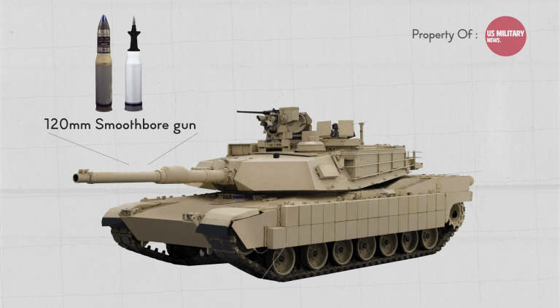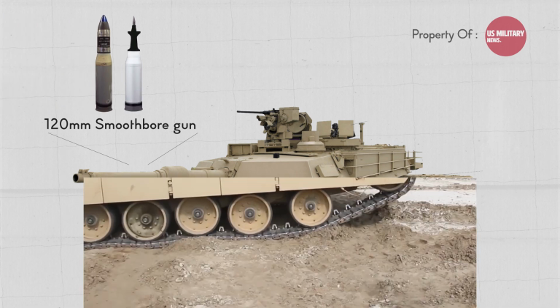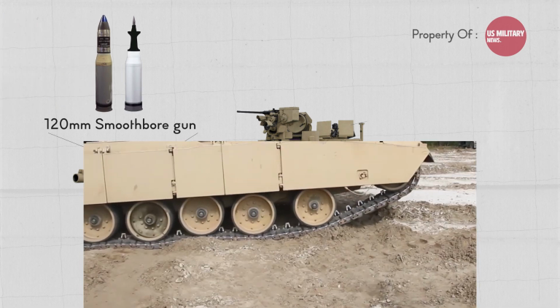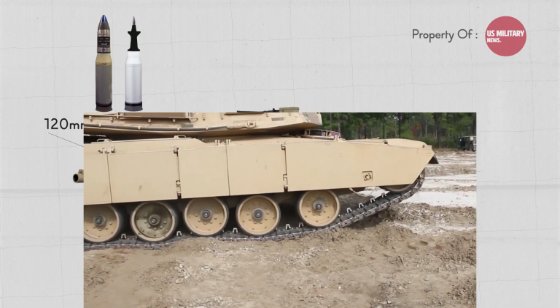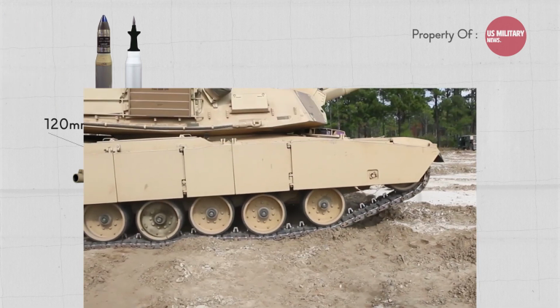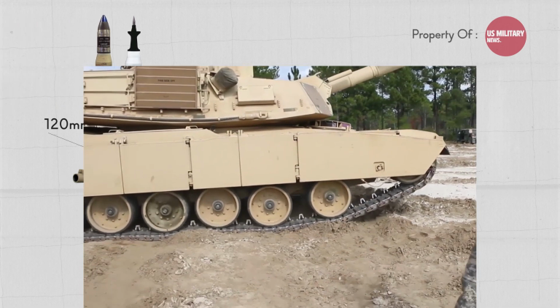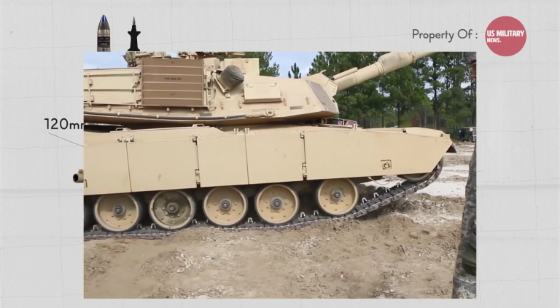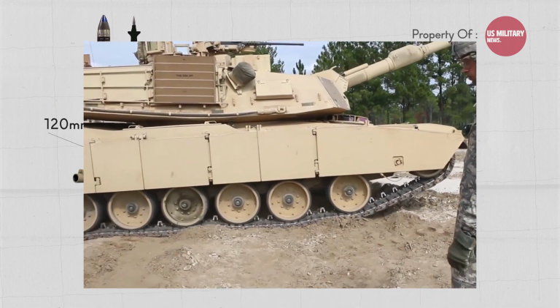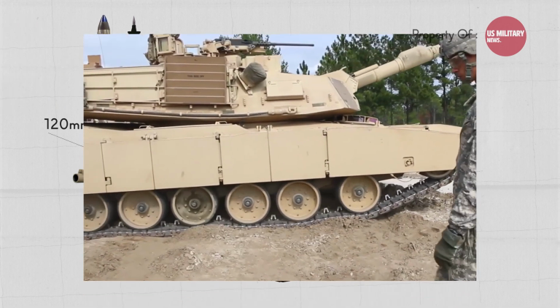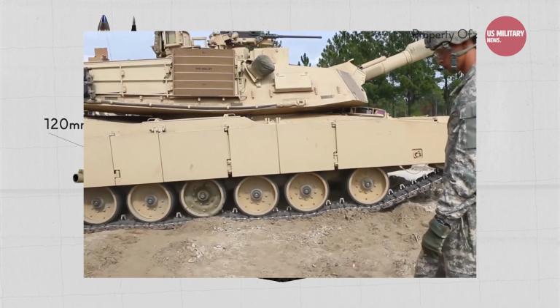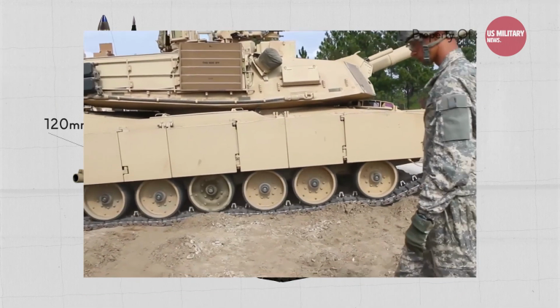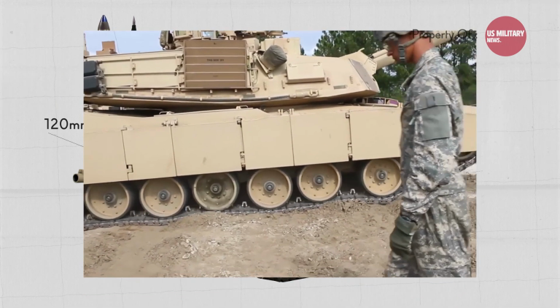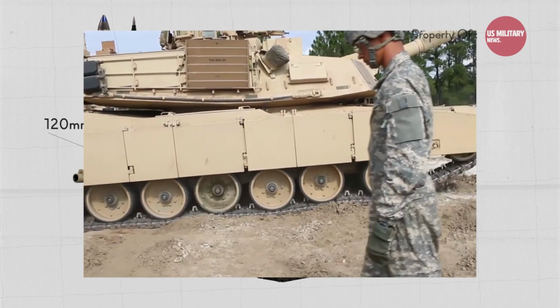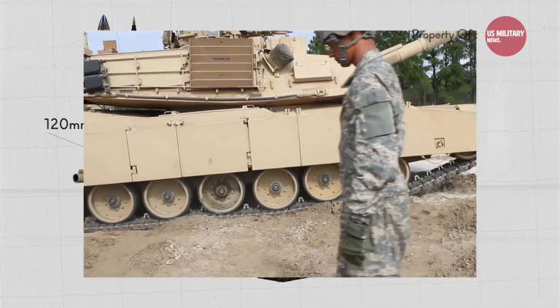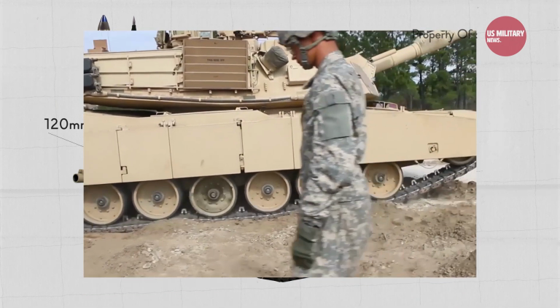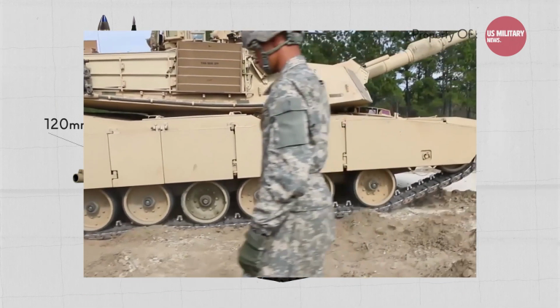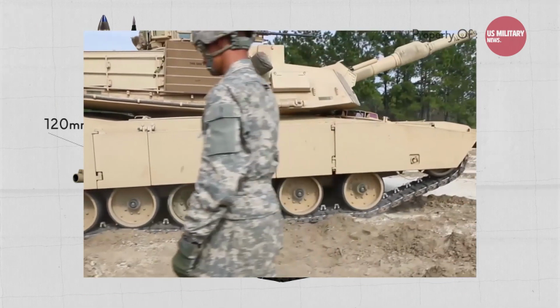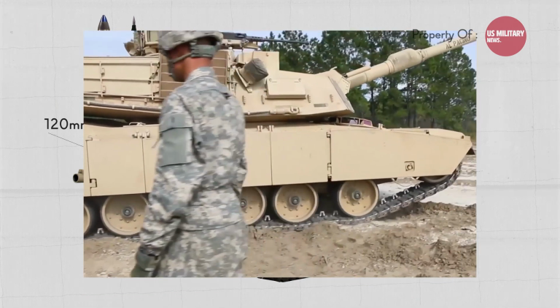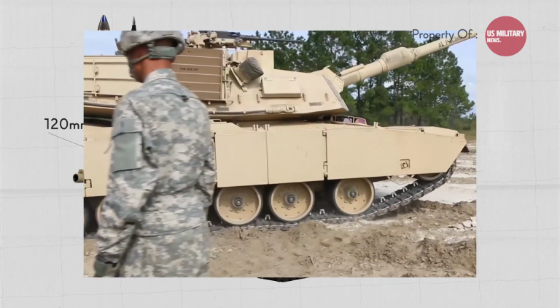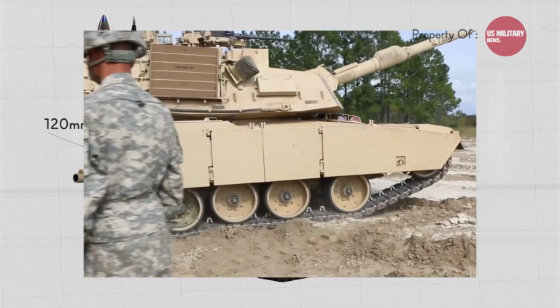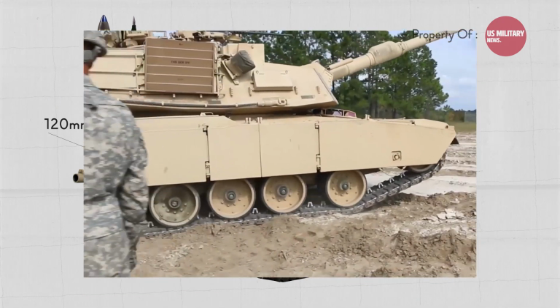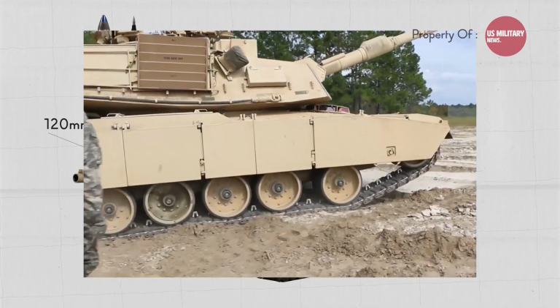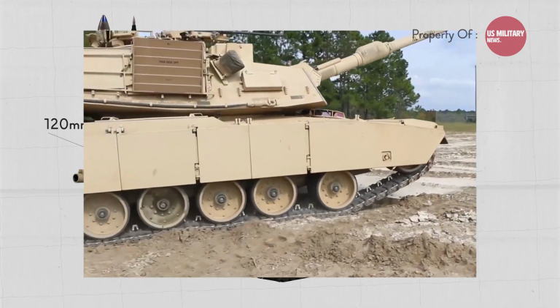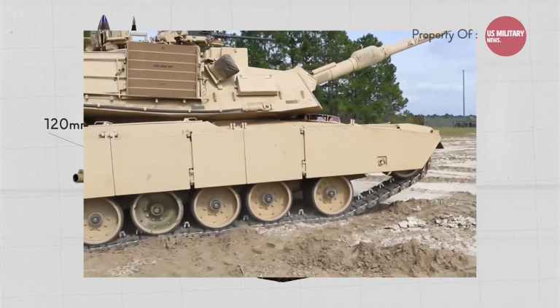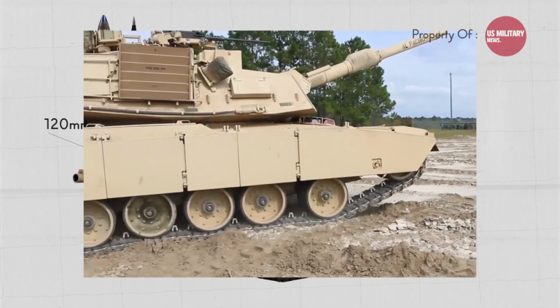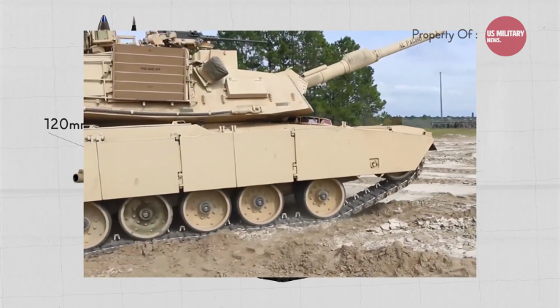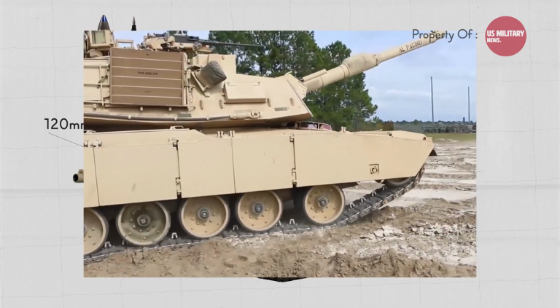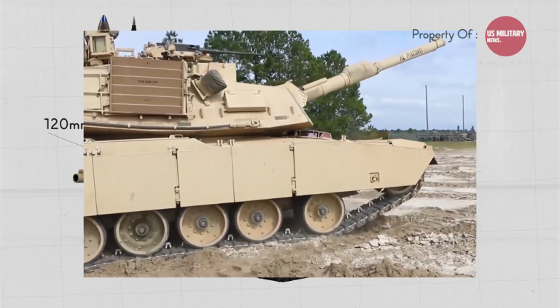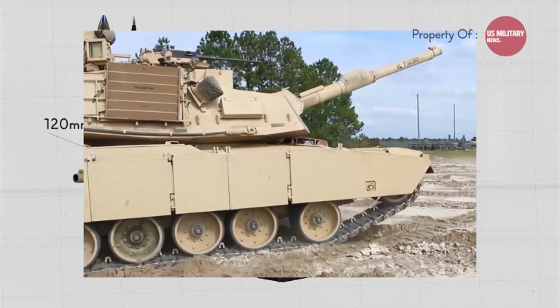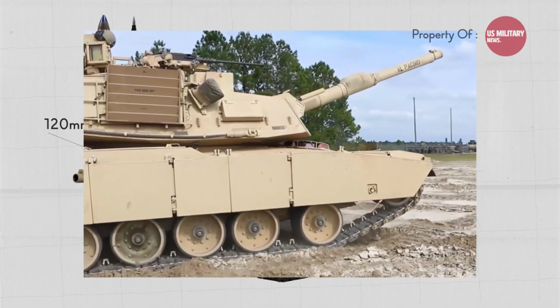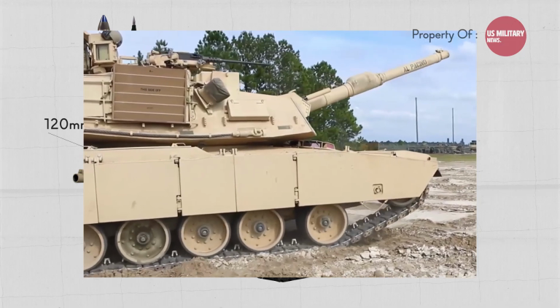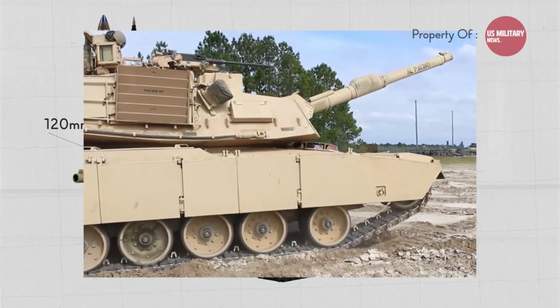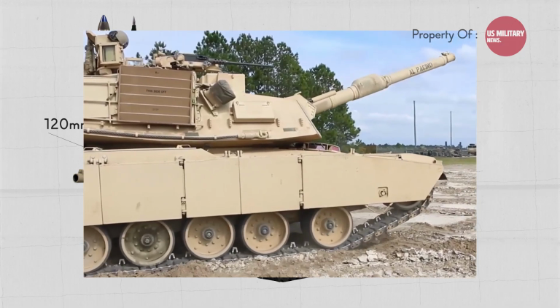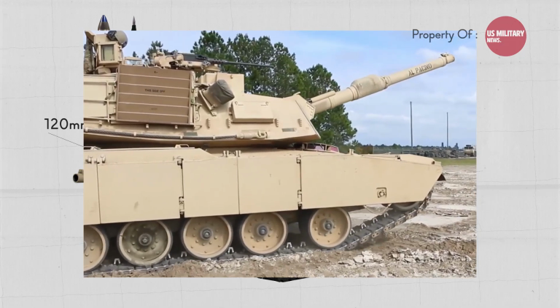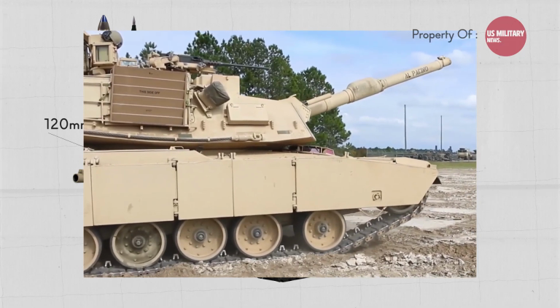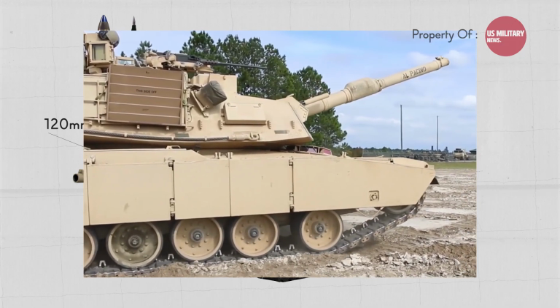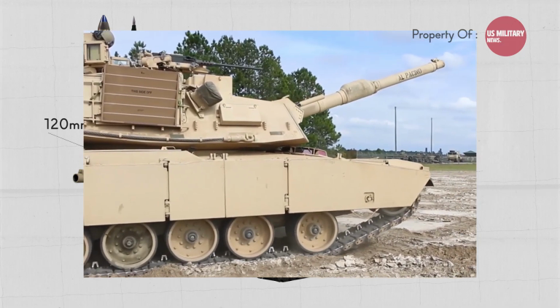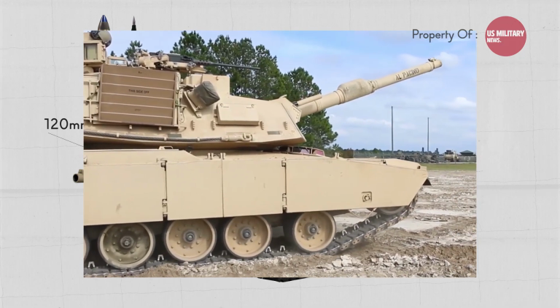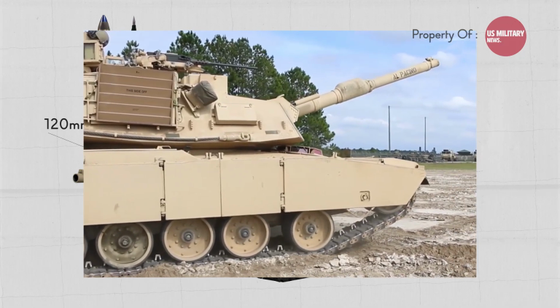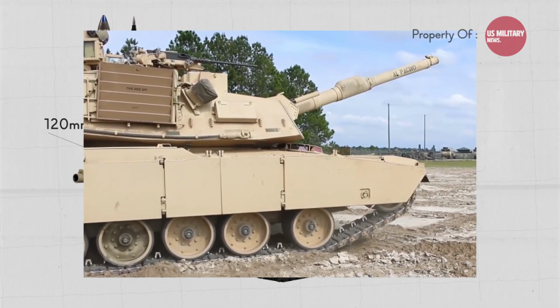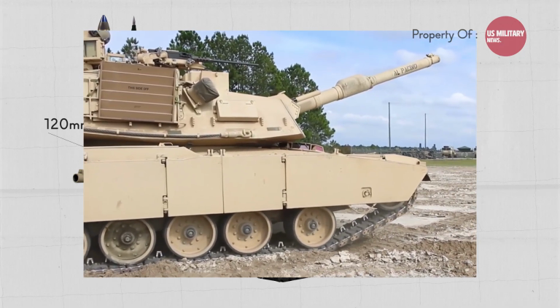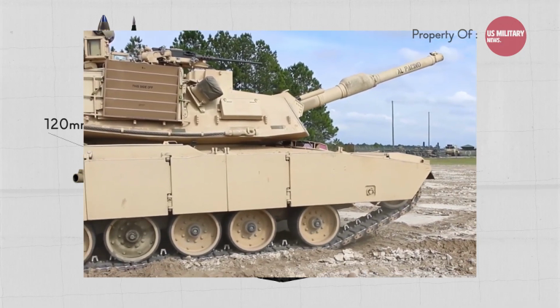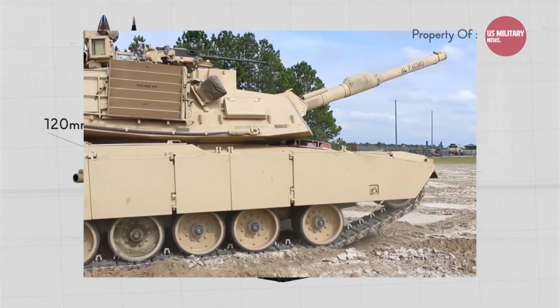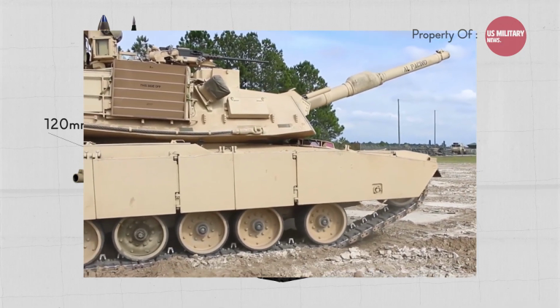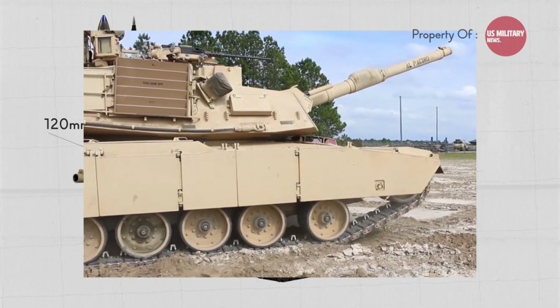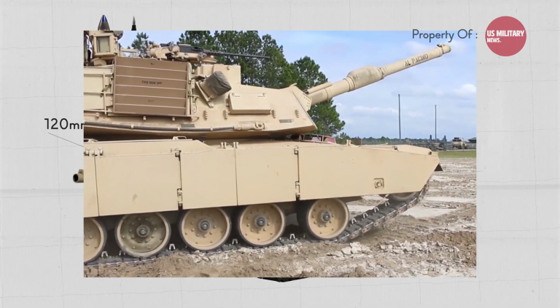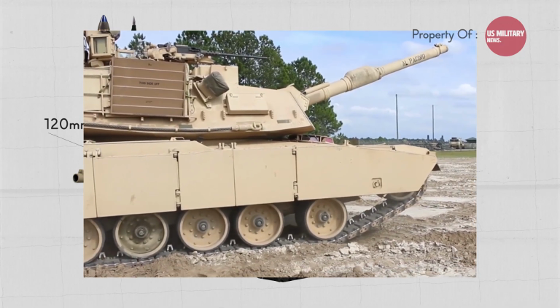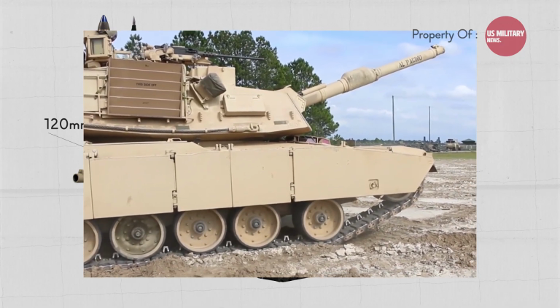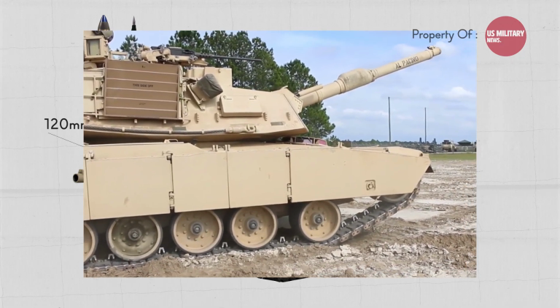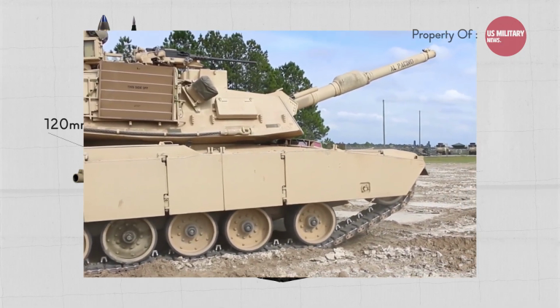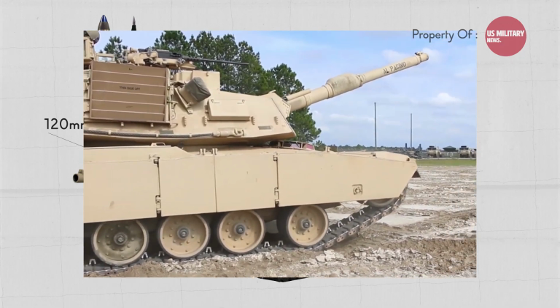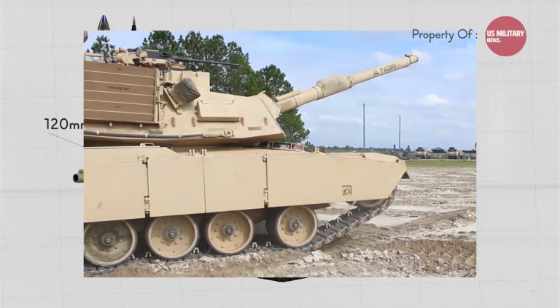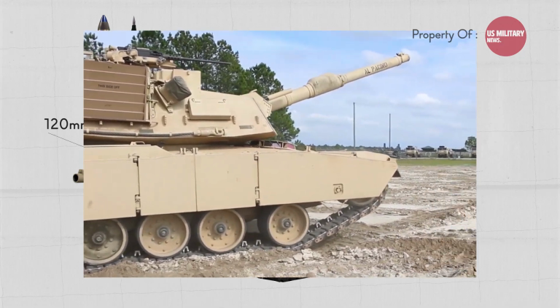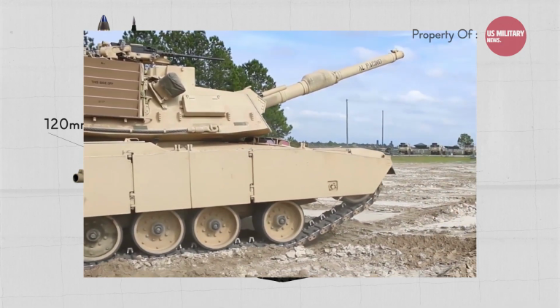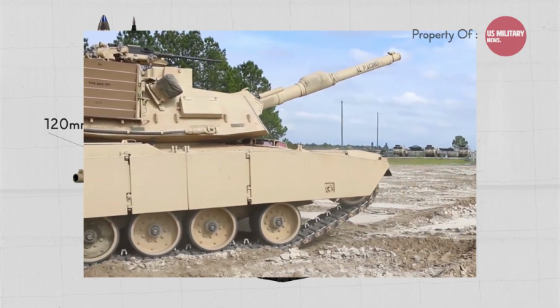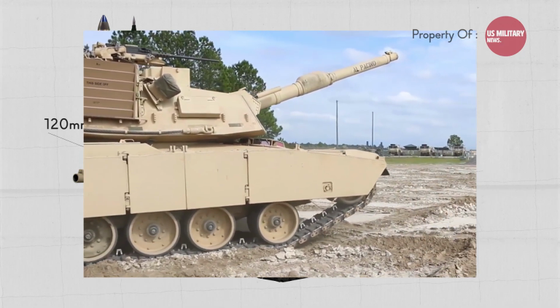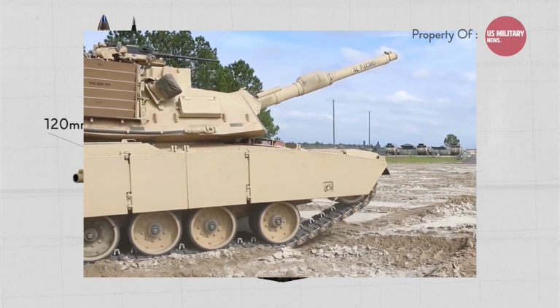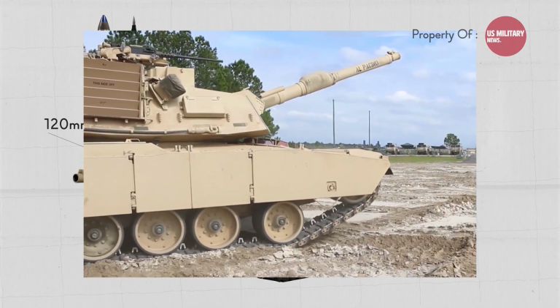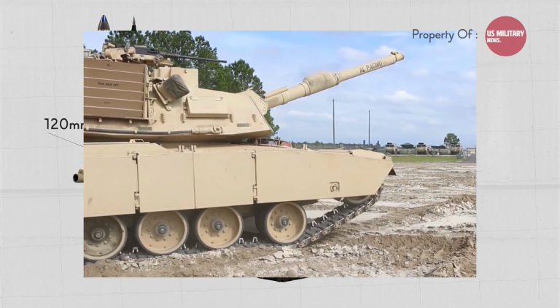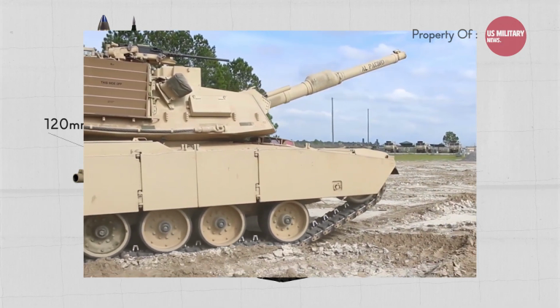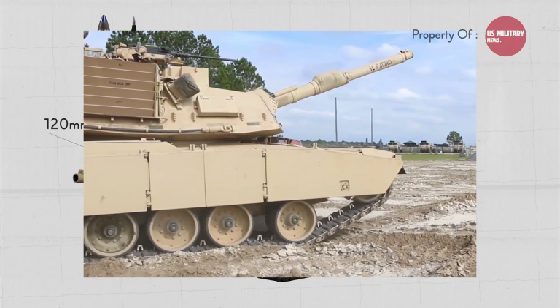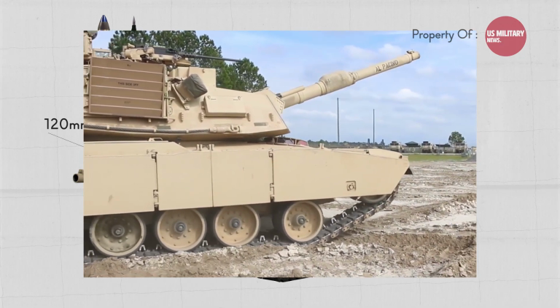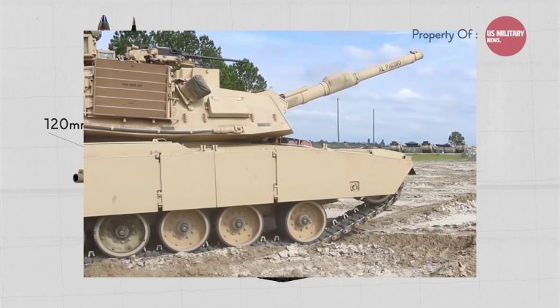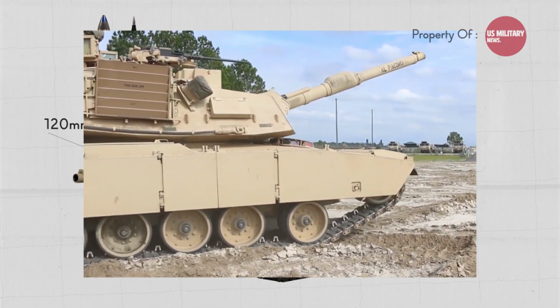The Abrams is considered one of the most protected tanks in the world, using composite armor and depleted uranium armor mesh.